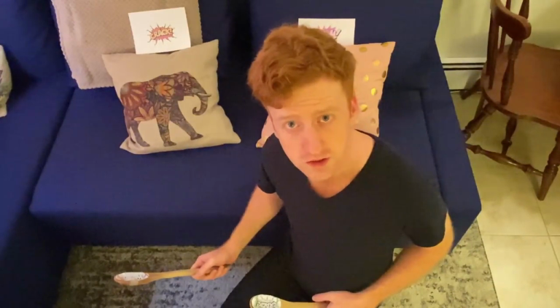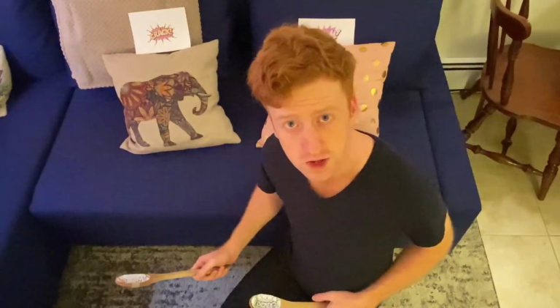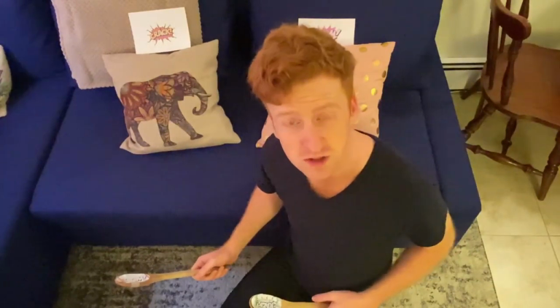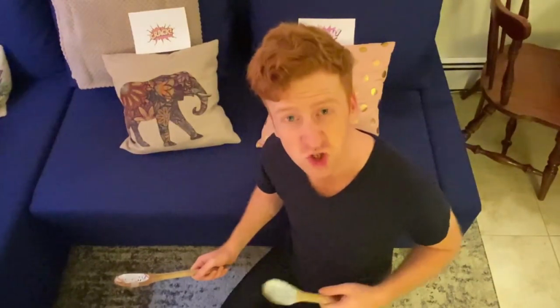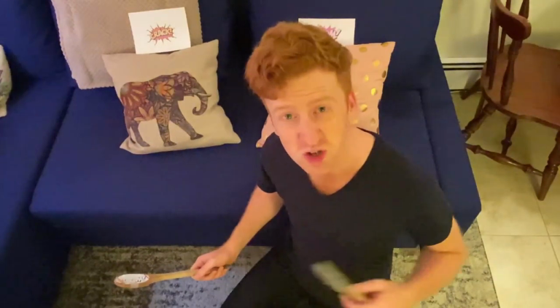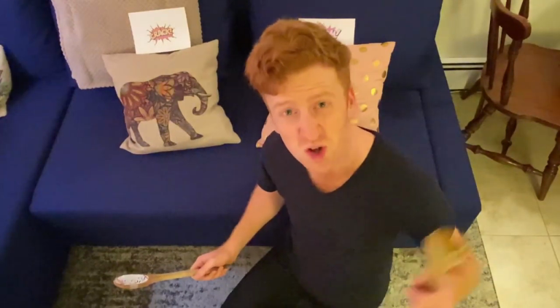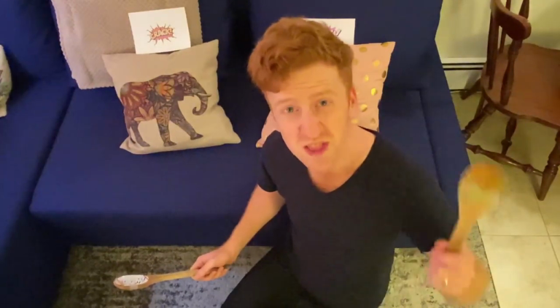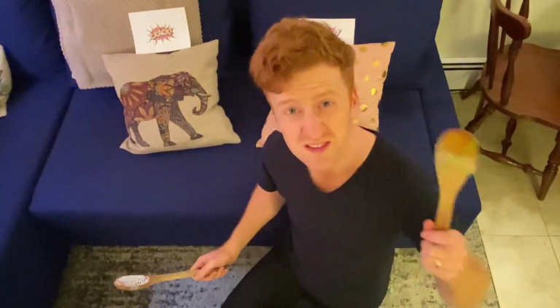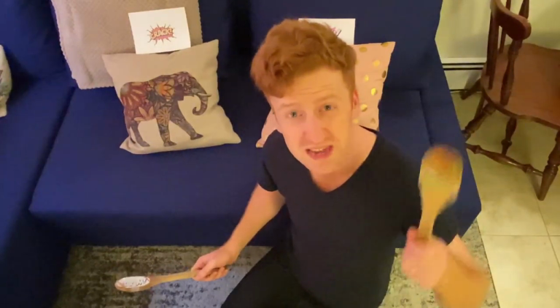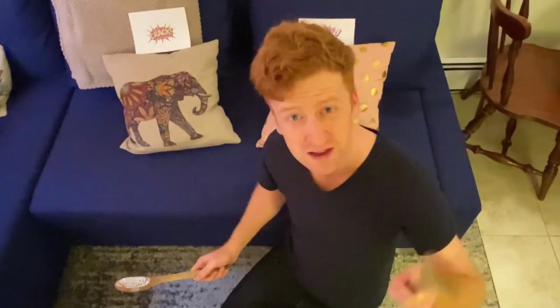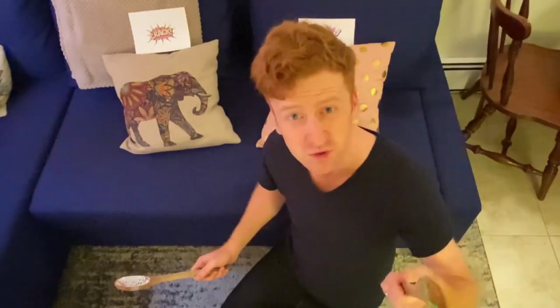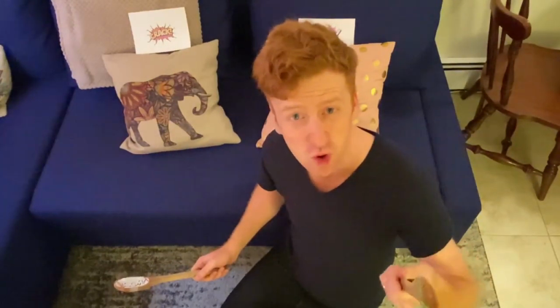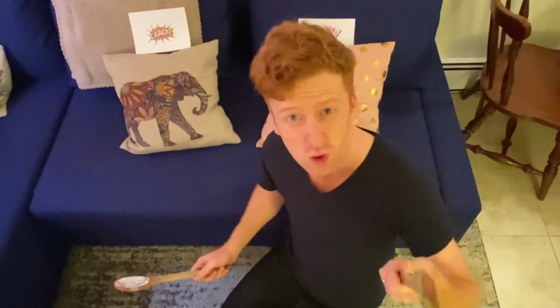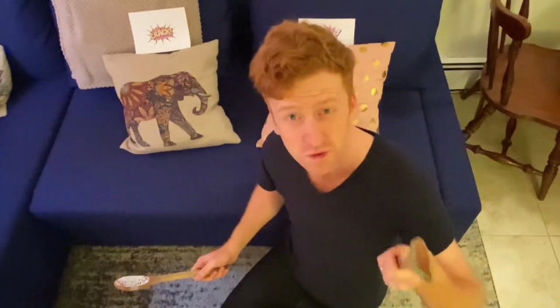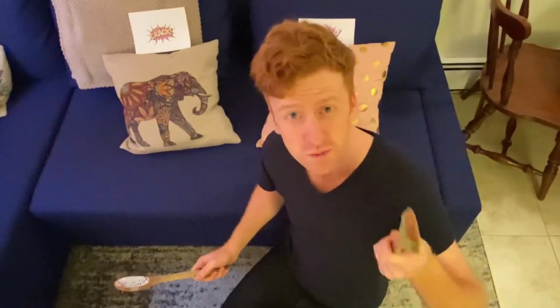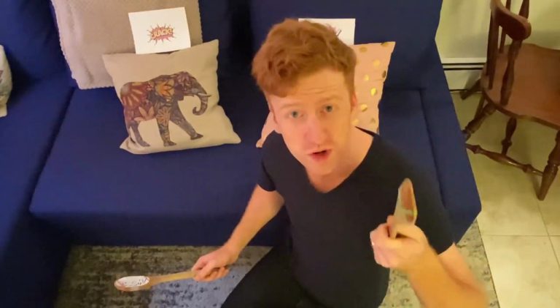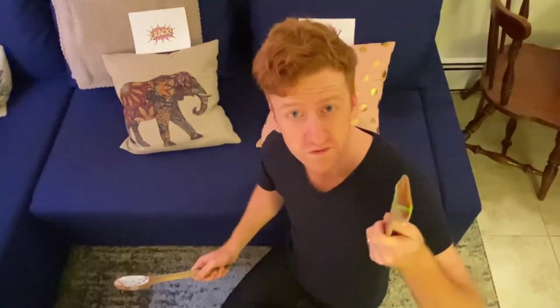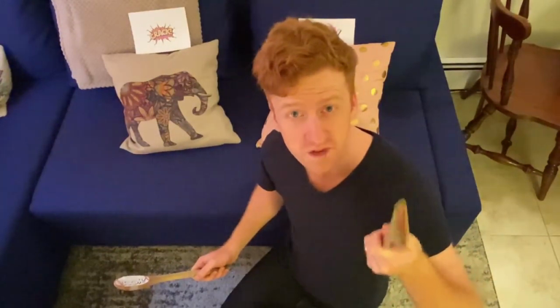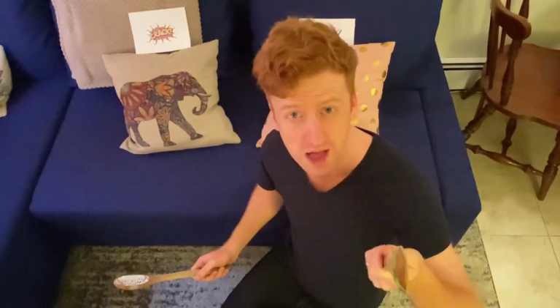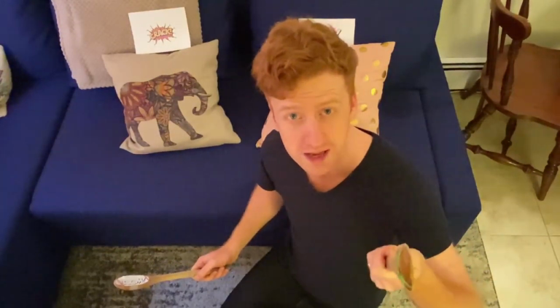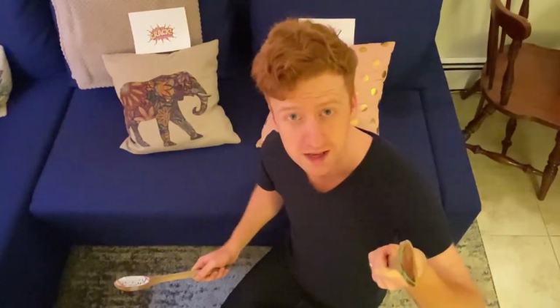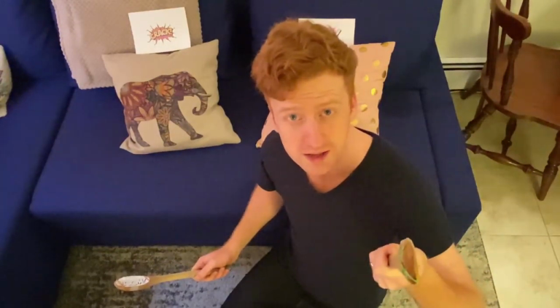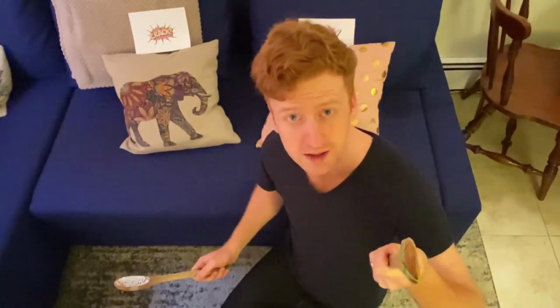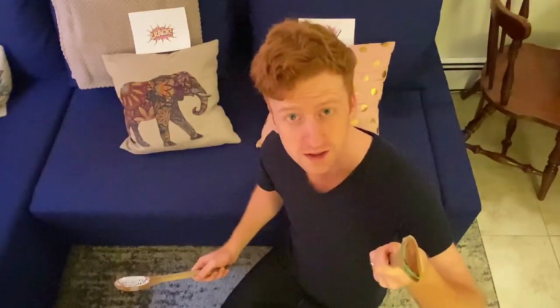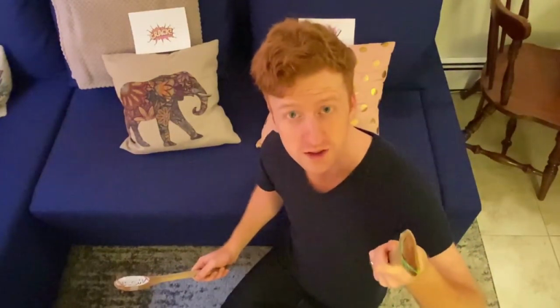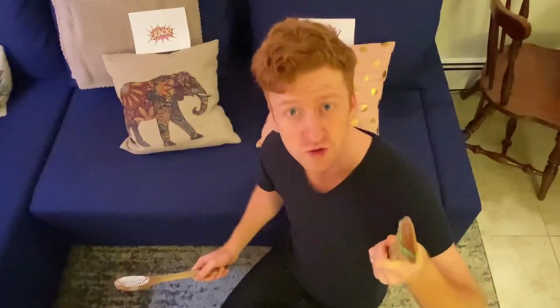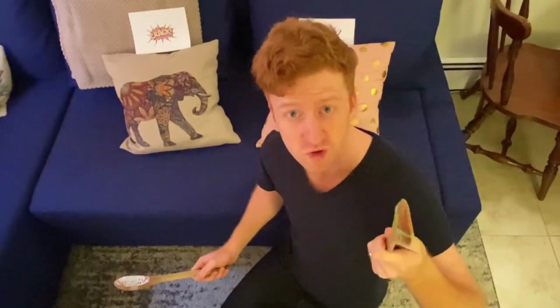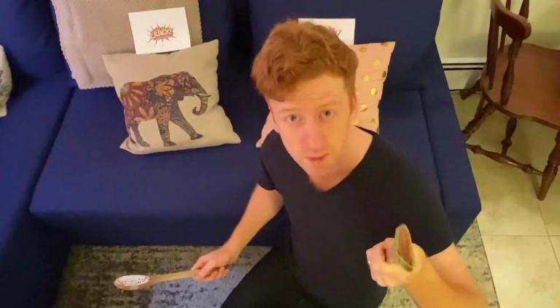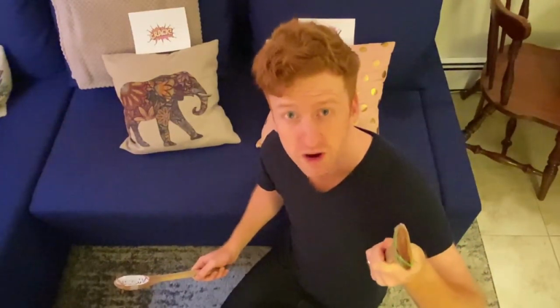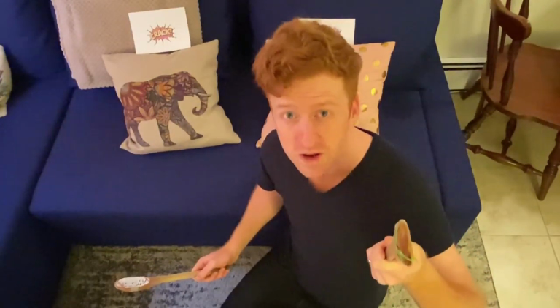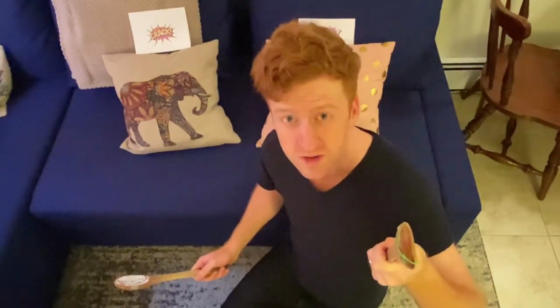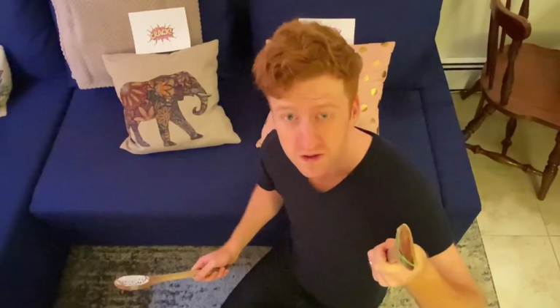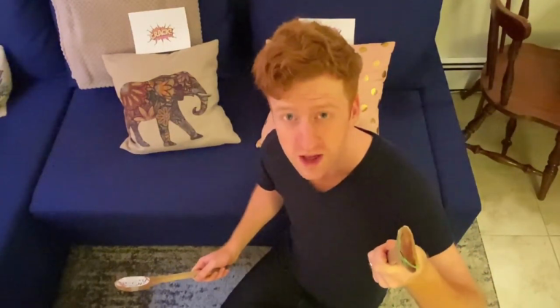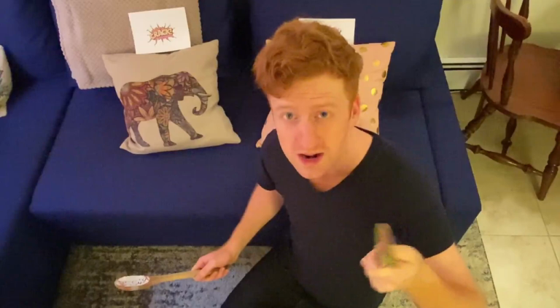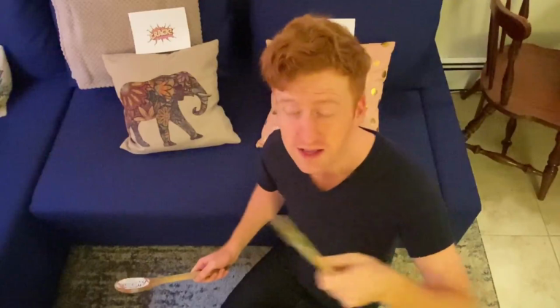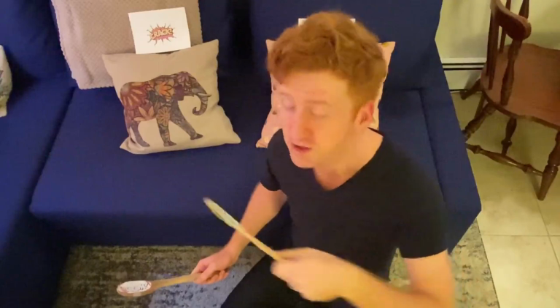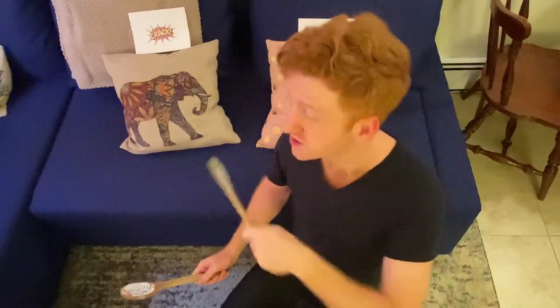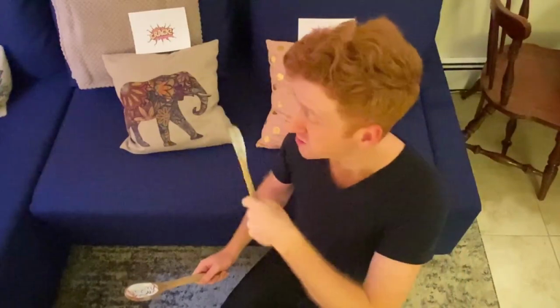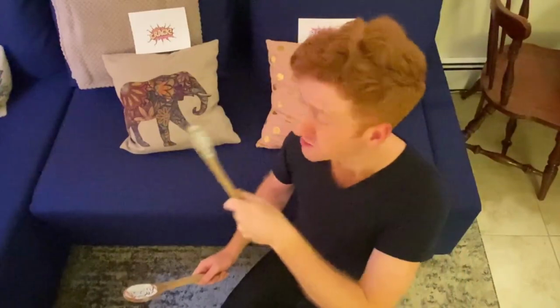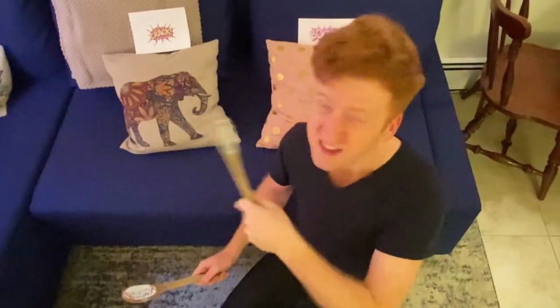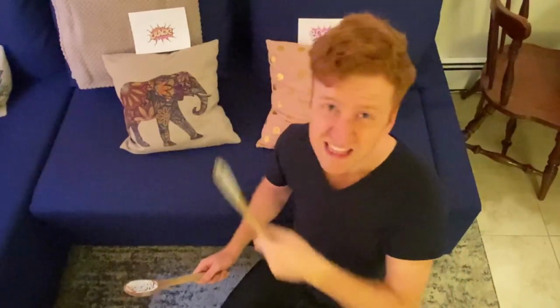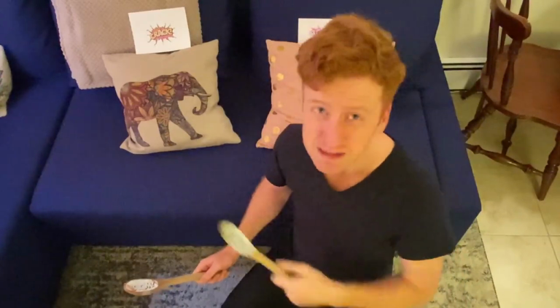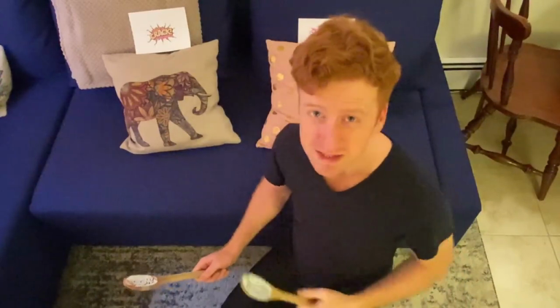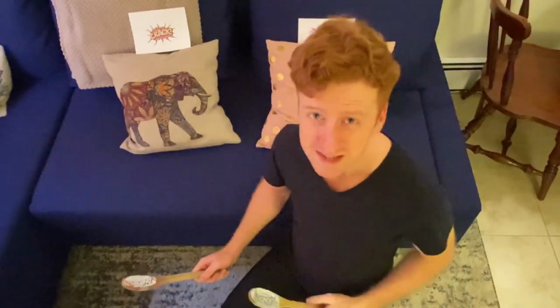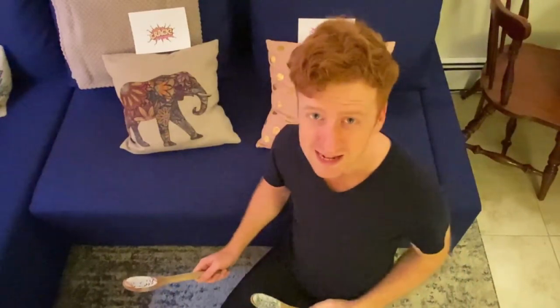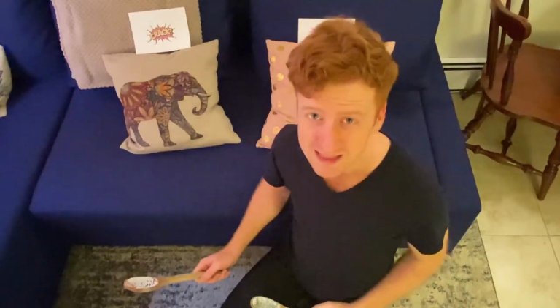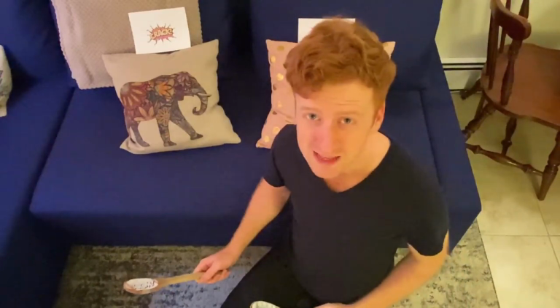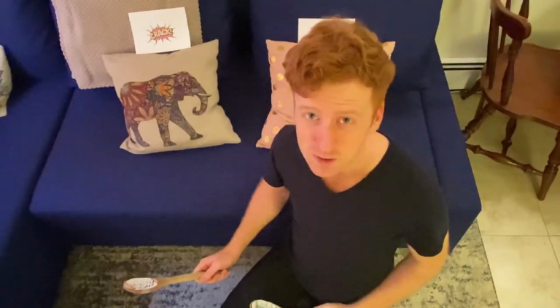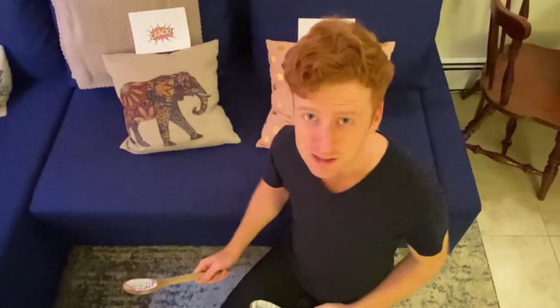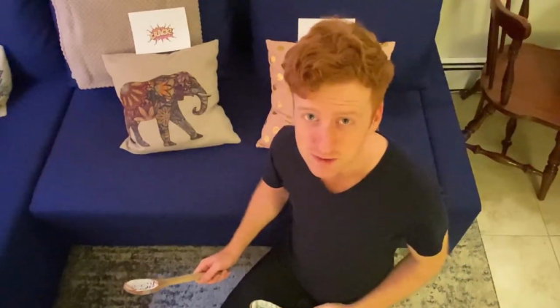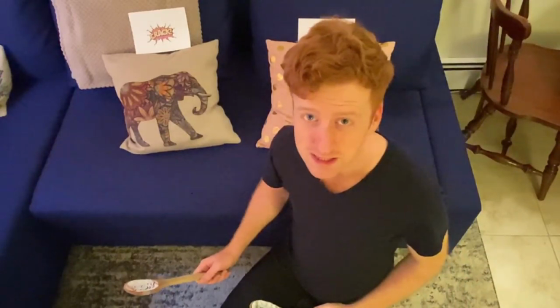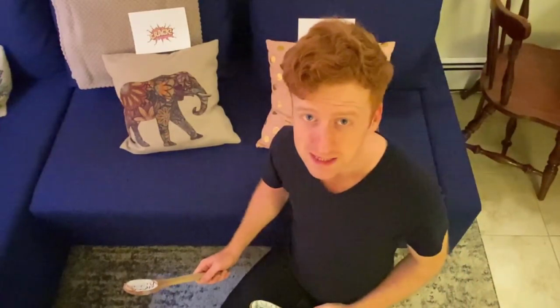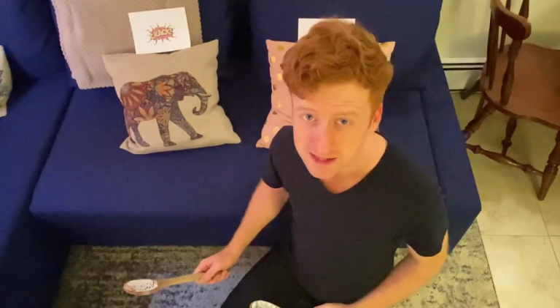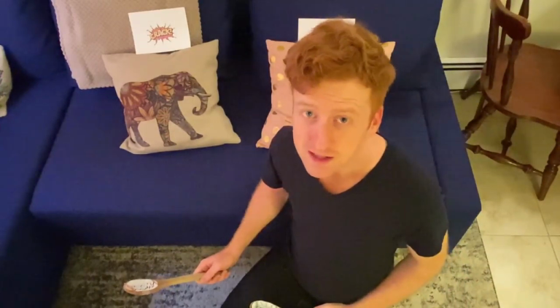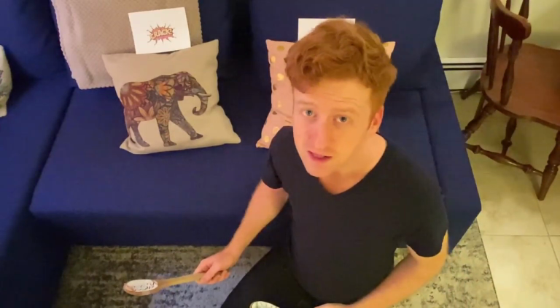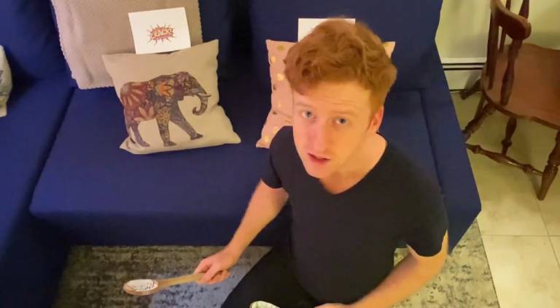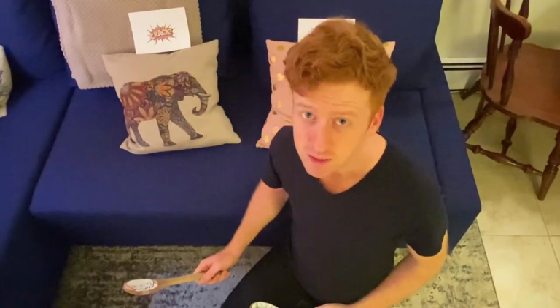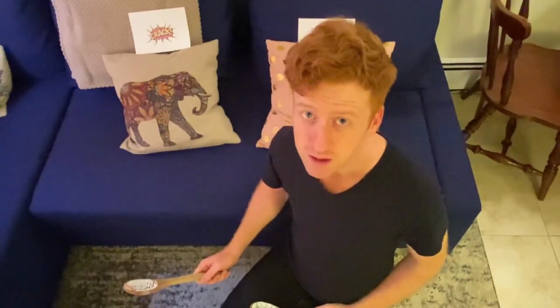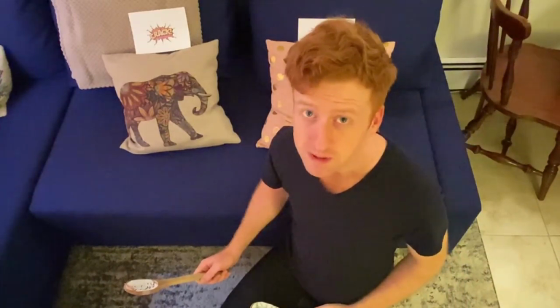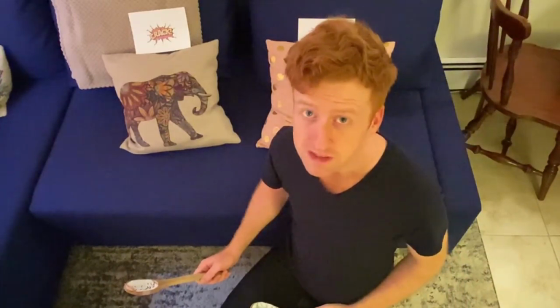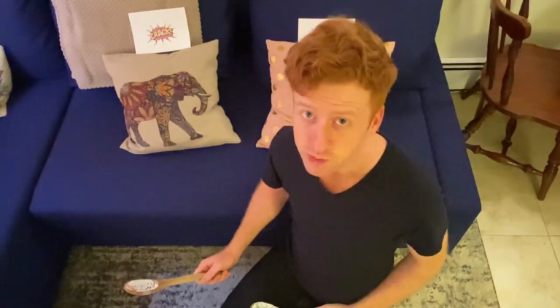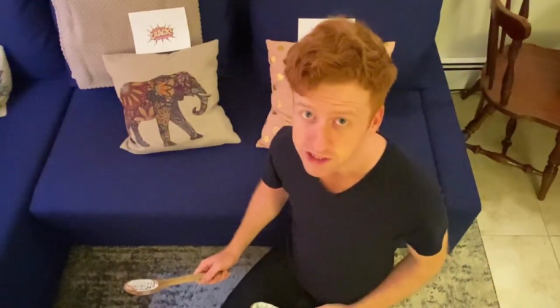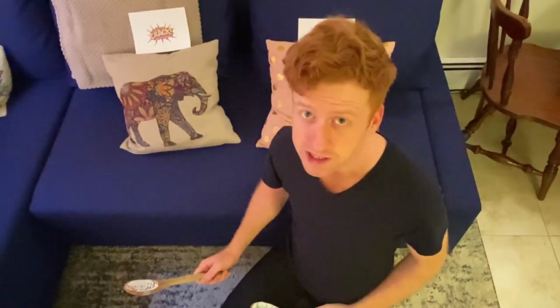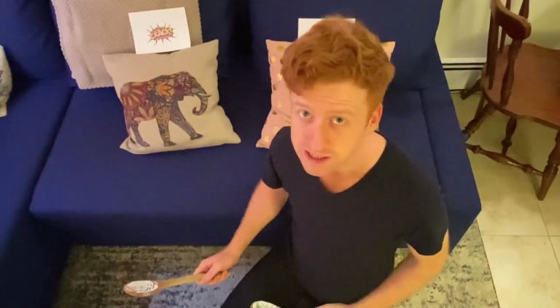Did you know that Dave Grohl from Nirvana — the drummer of Nirvana — used to do the same exact thing when he was a kid? Look him up. He's pretty good.